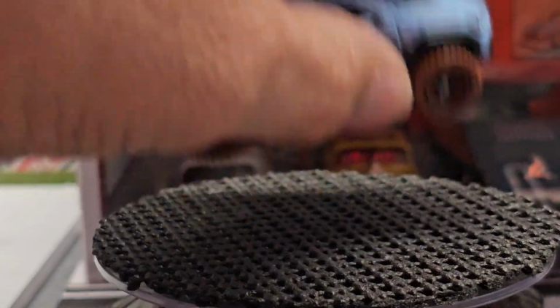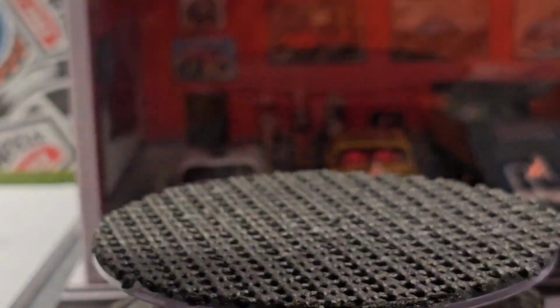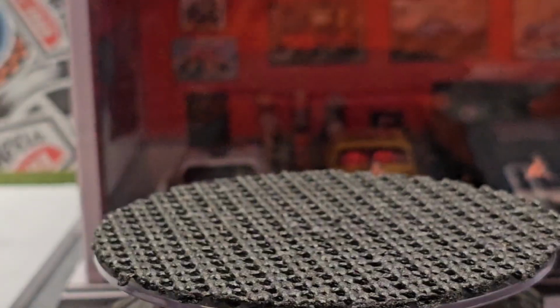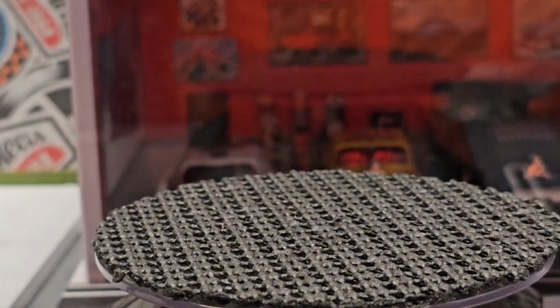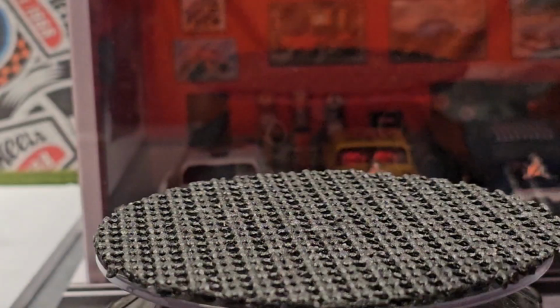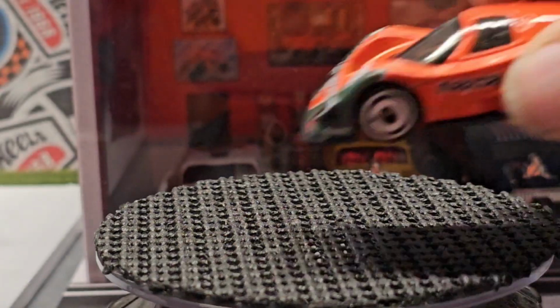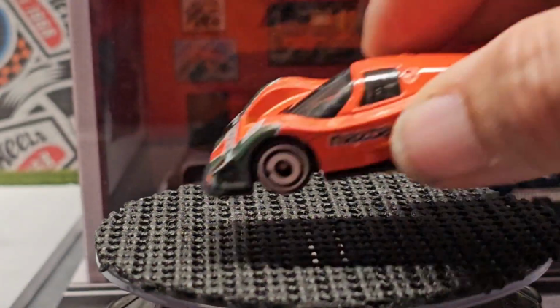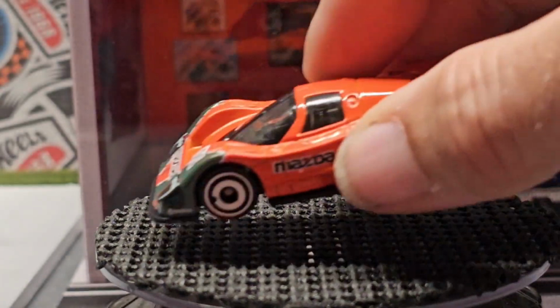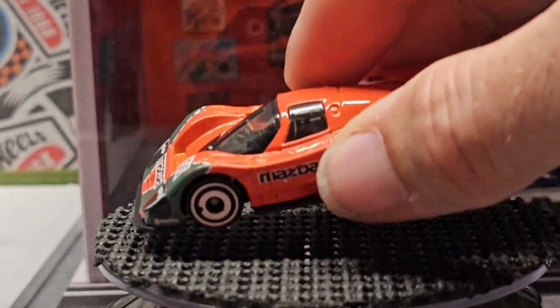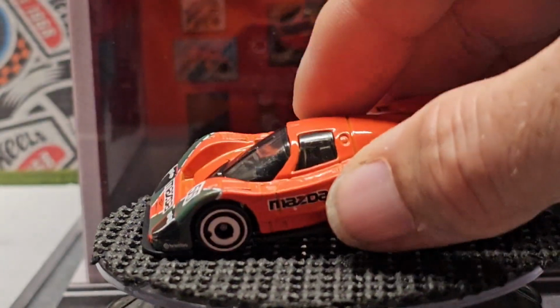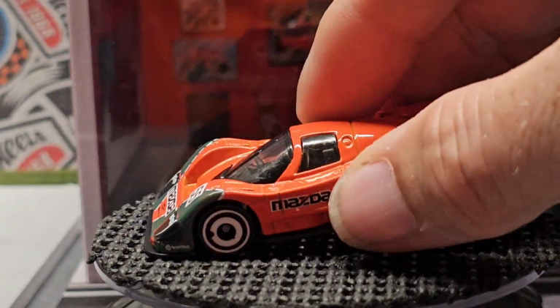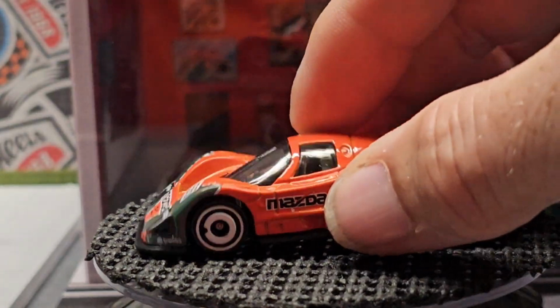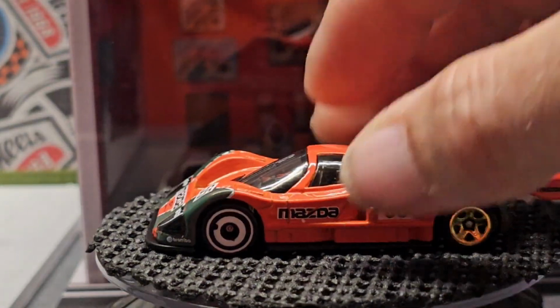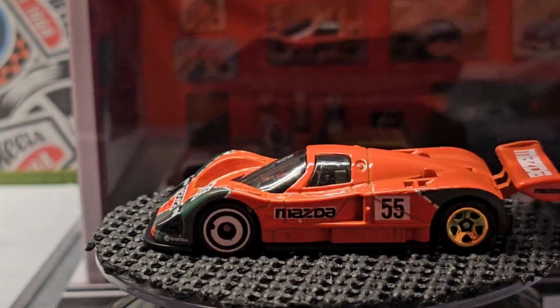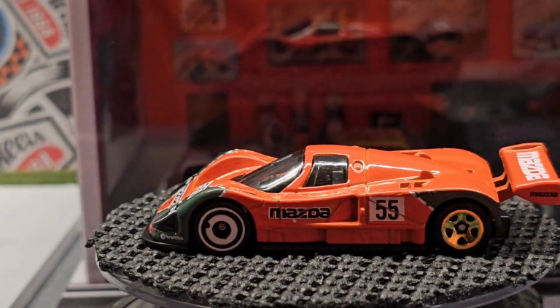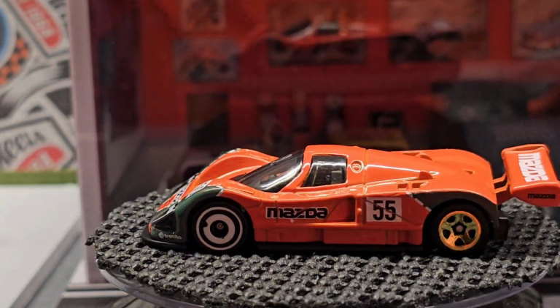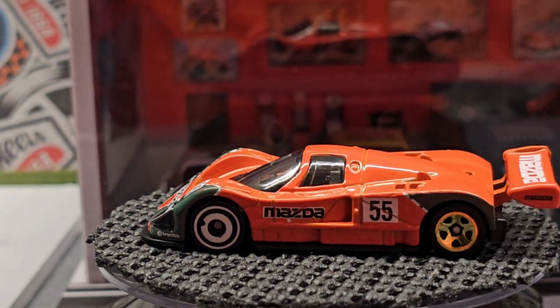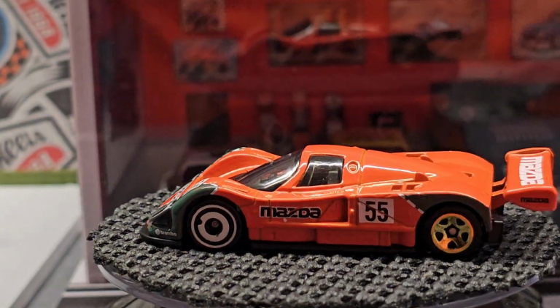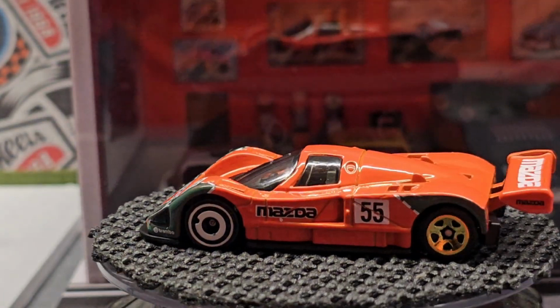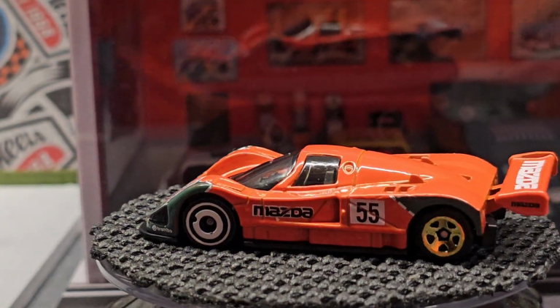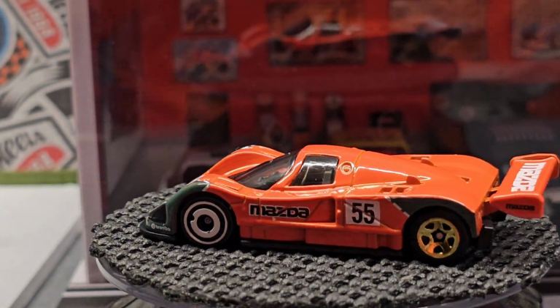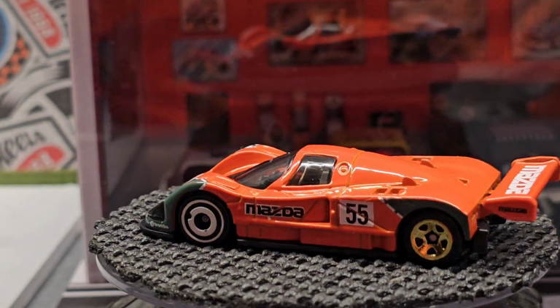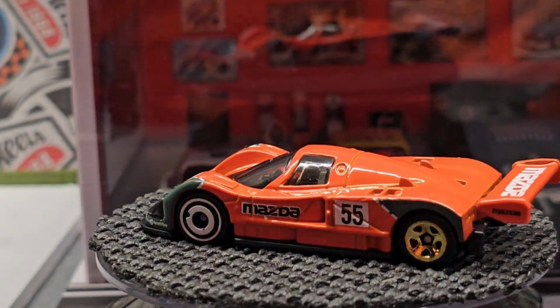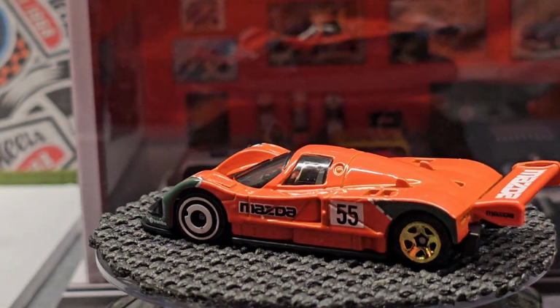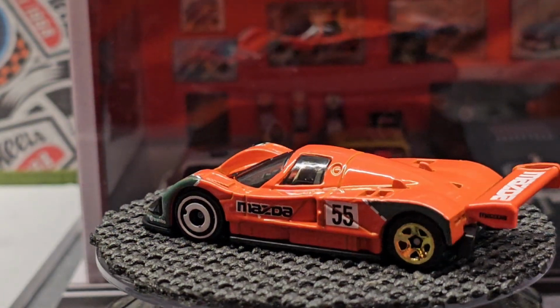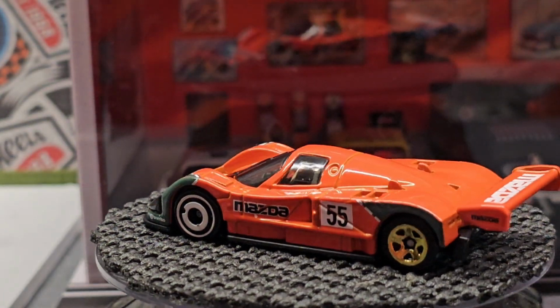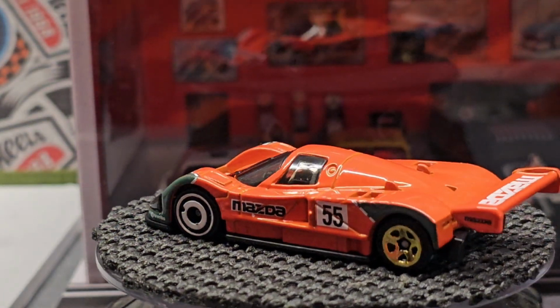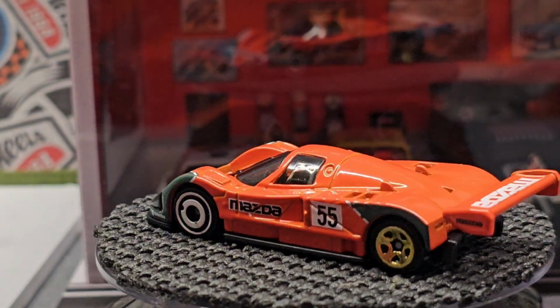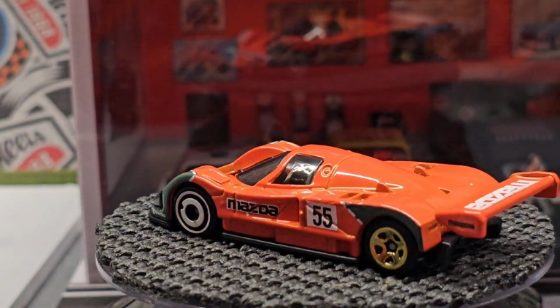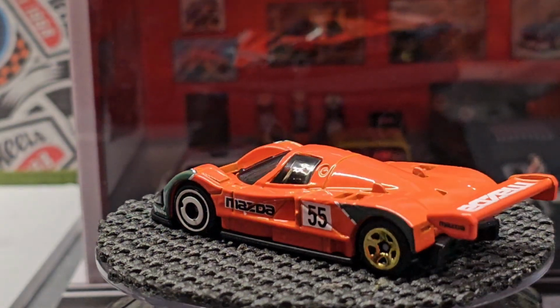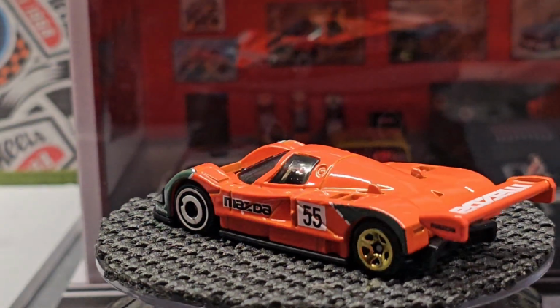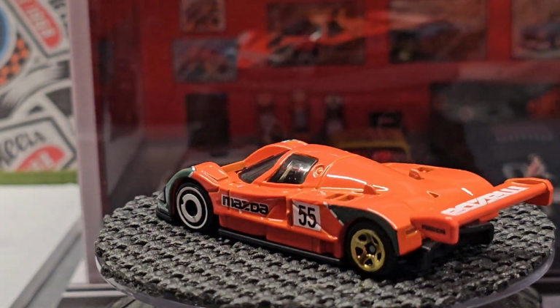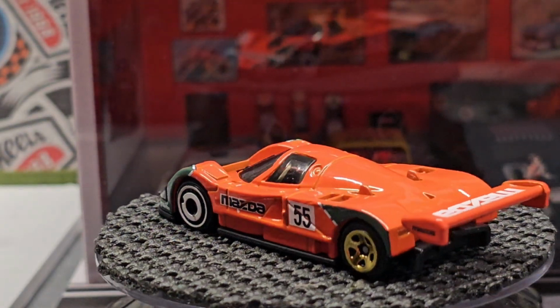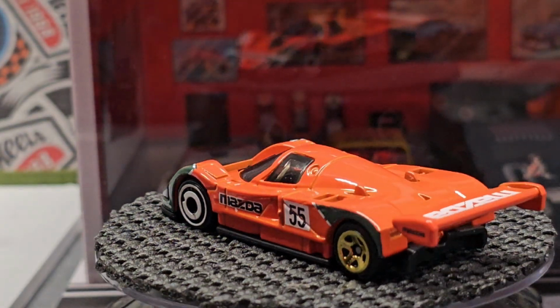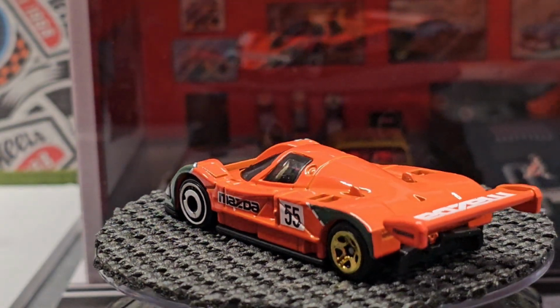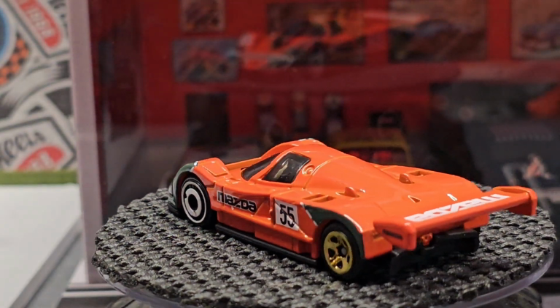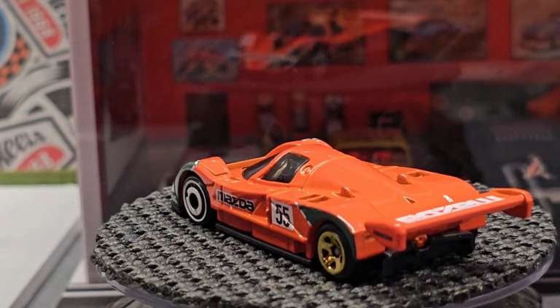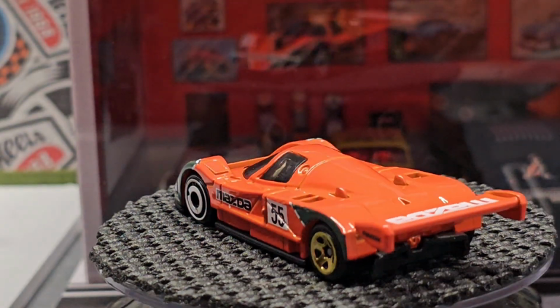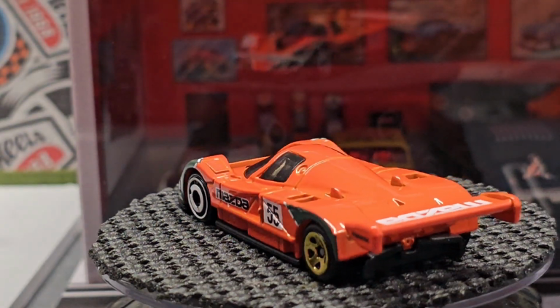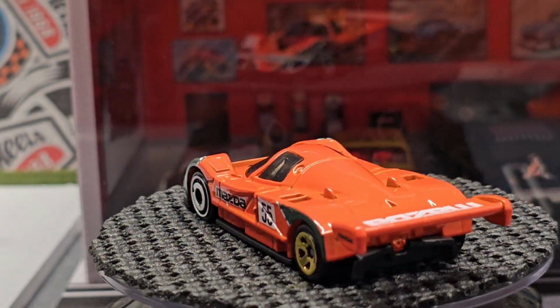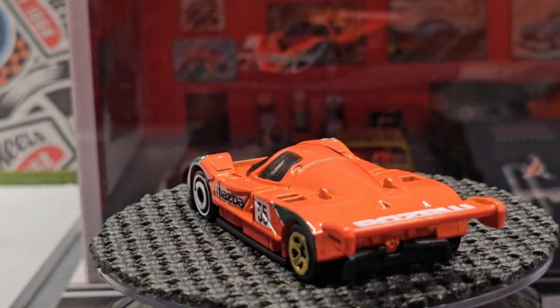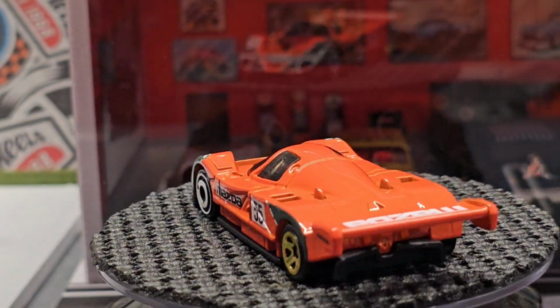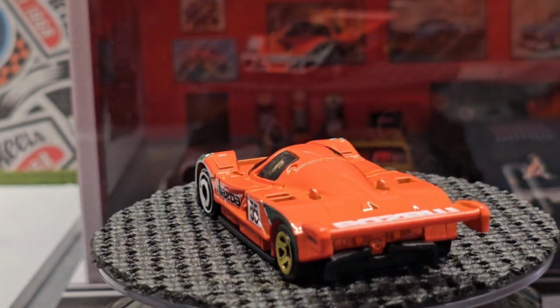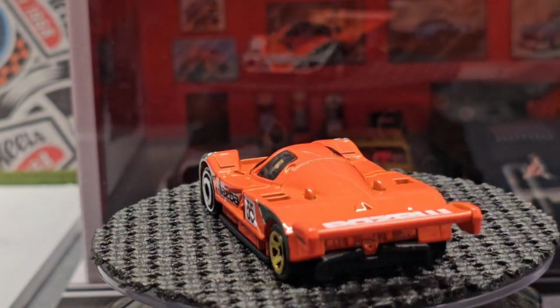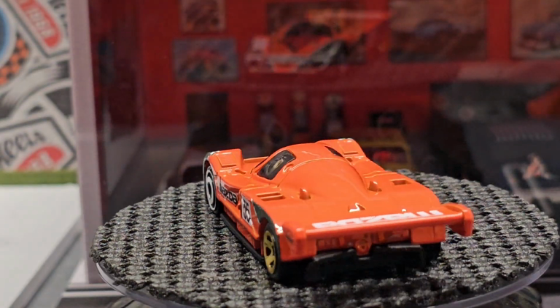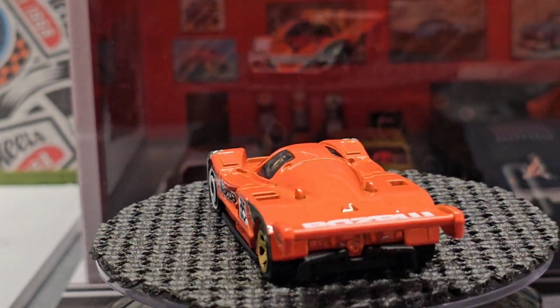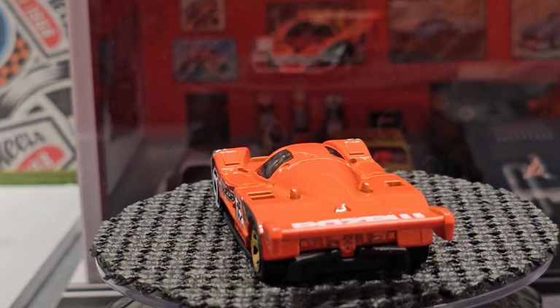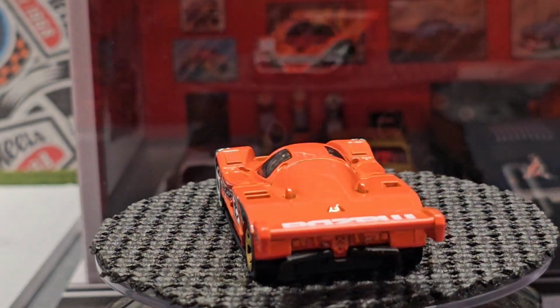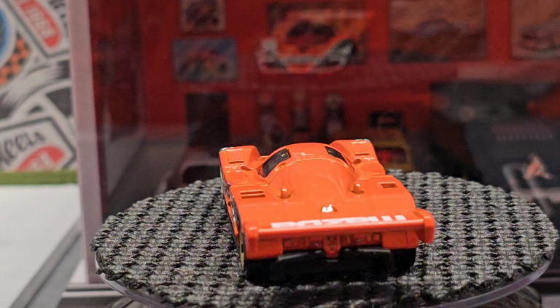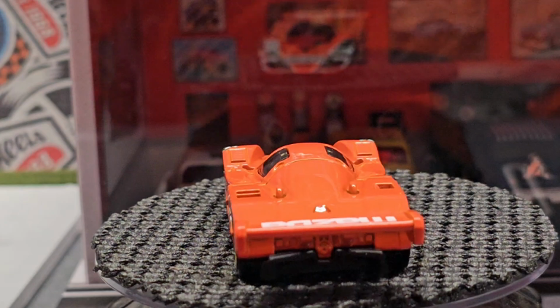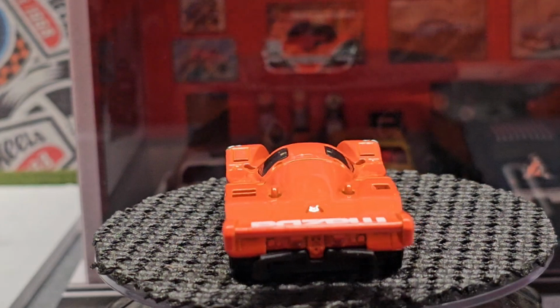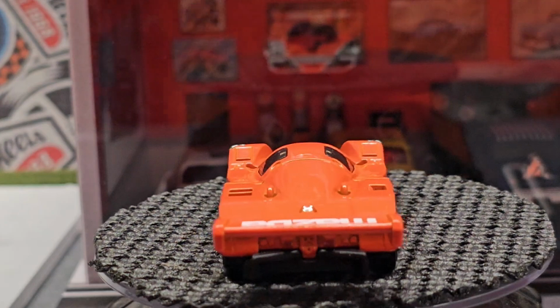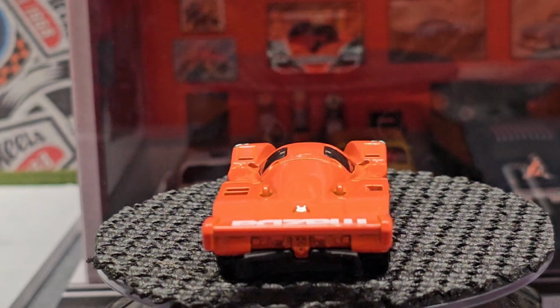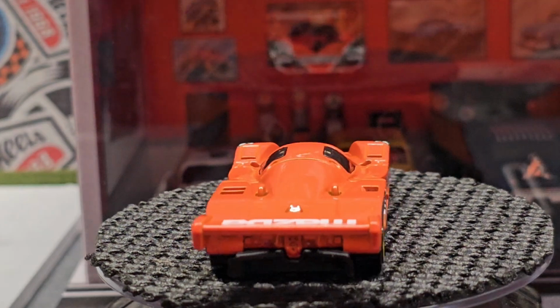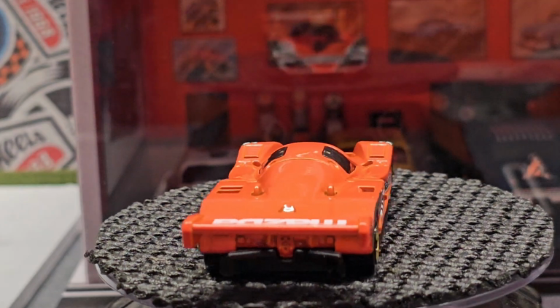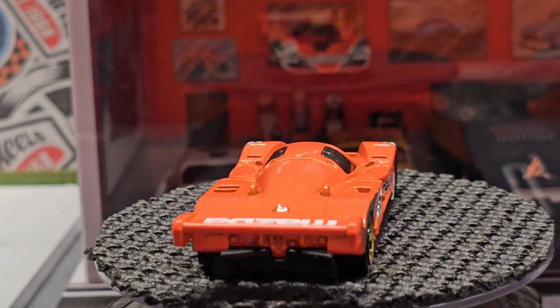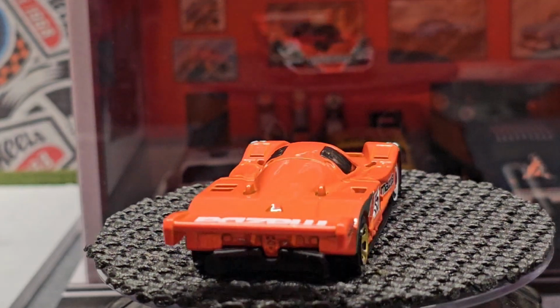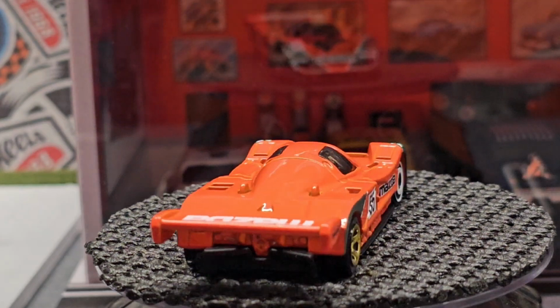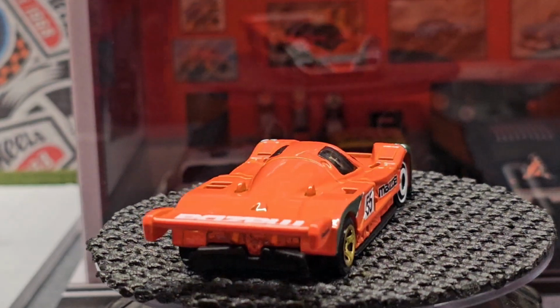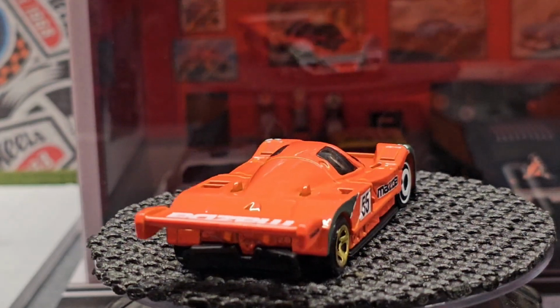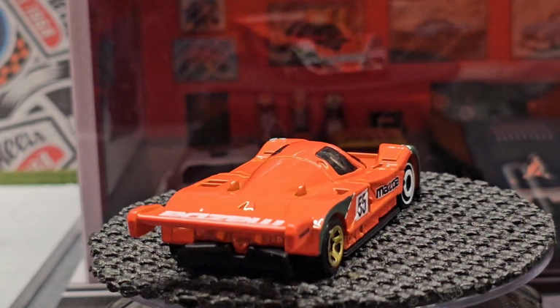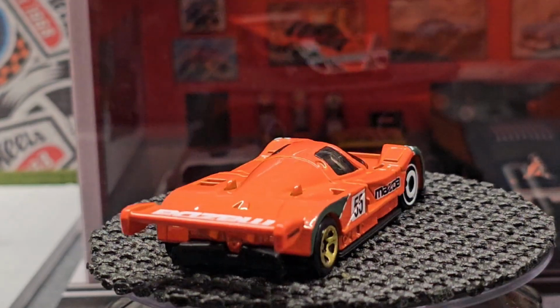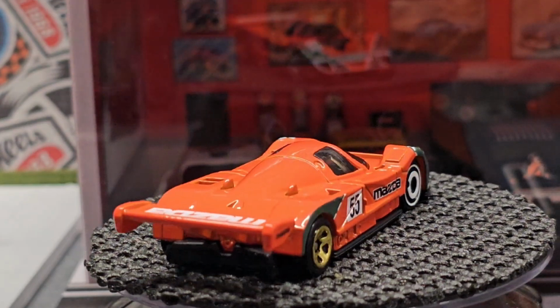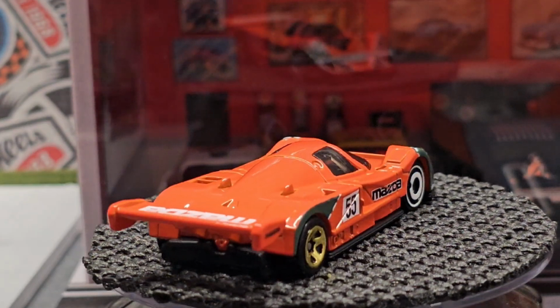This one's pretty neat — I like race cars, so this one's cool with this Mazda deco.